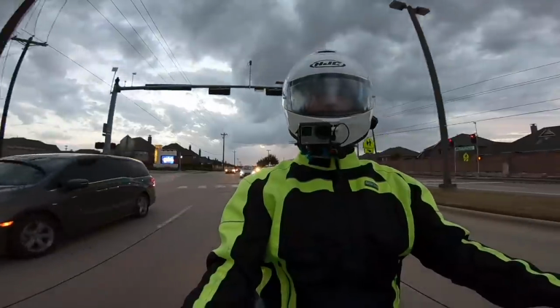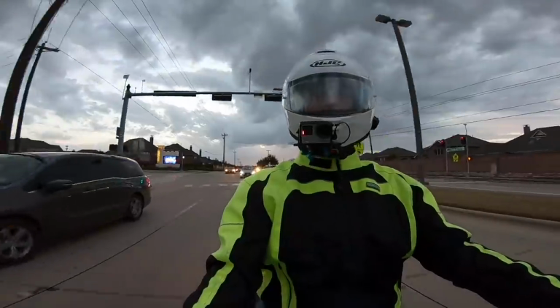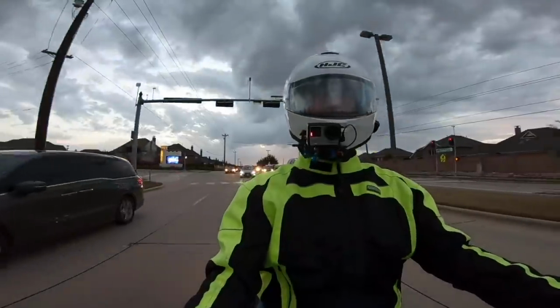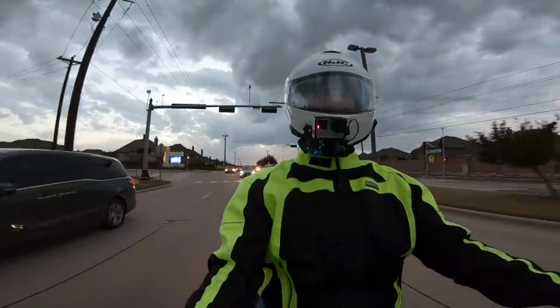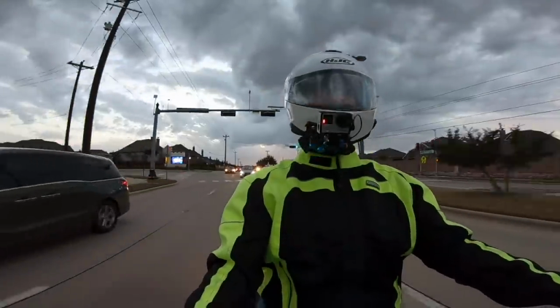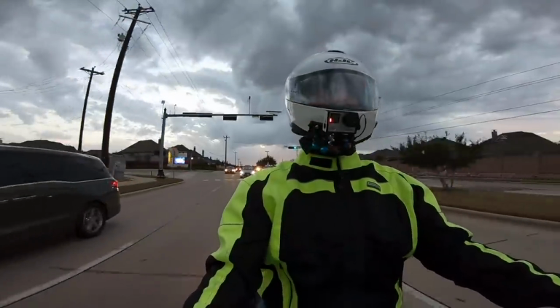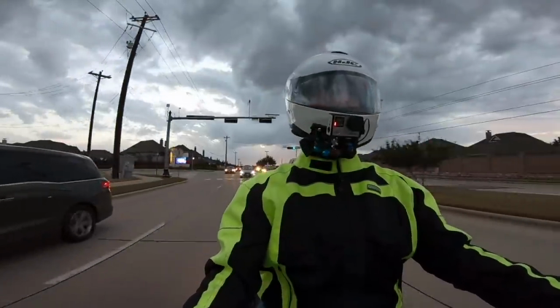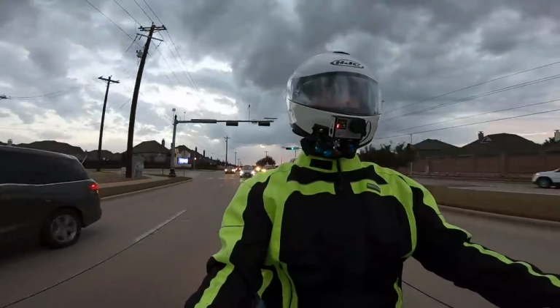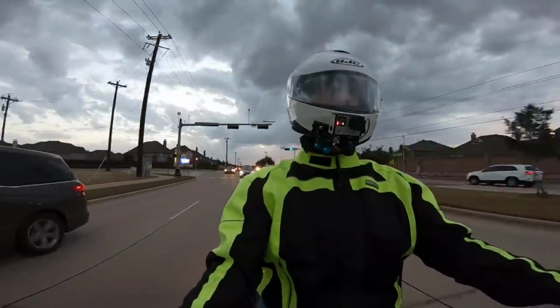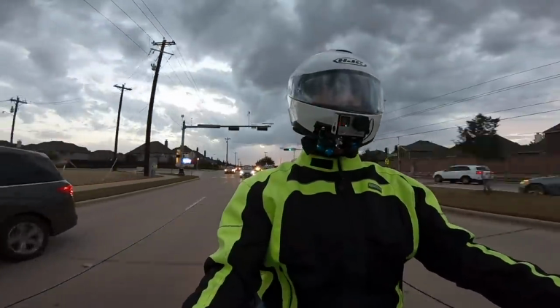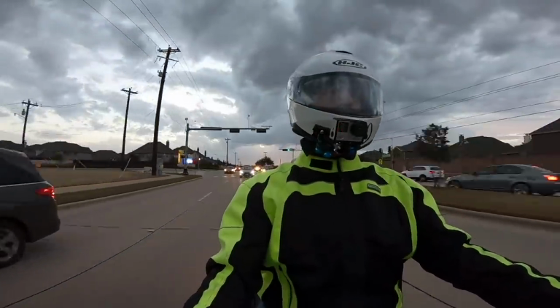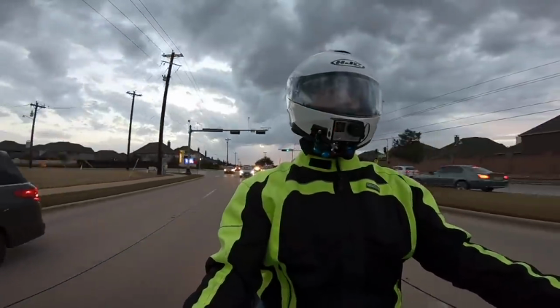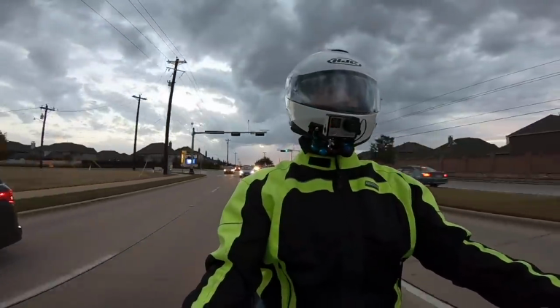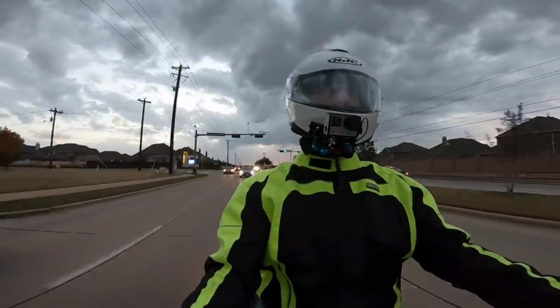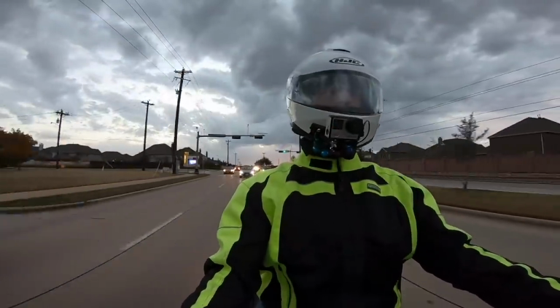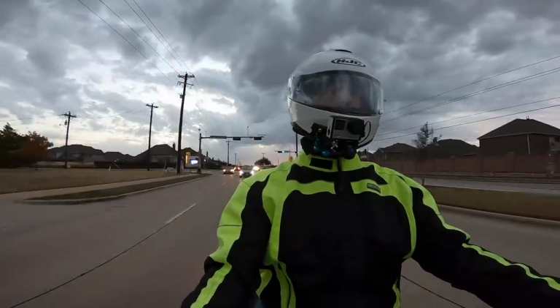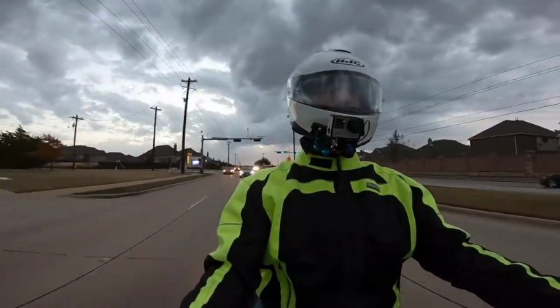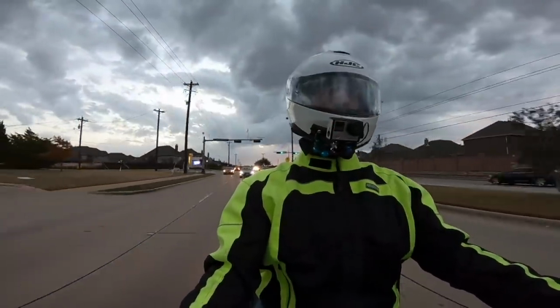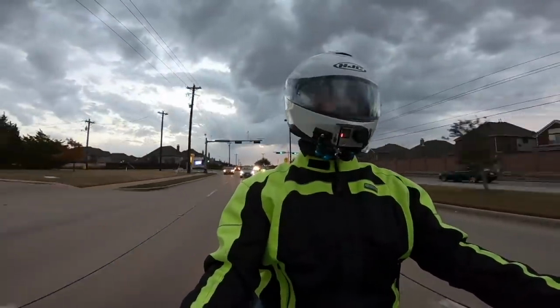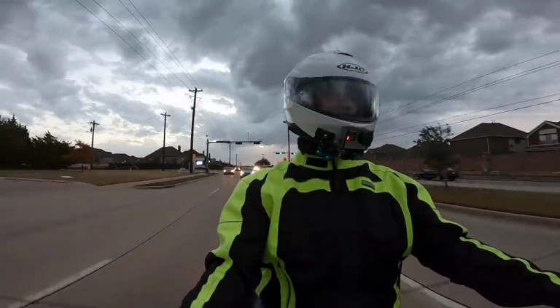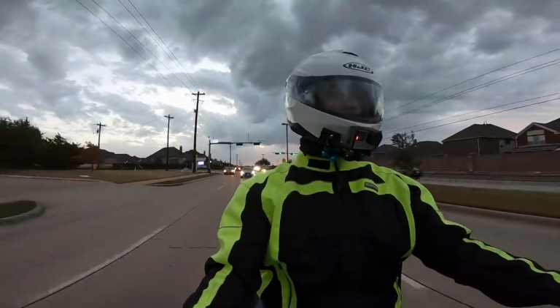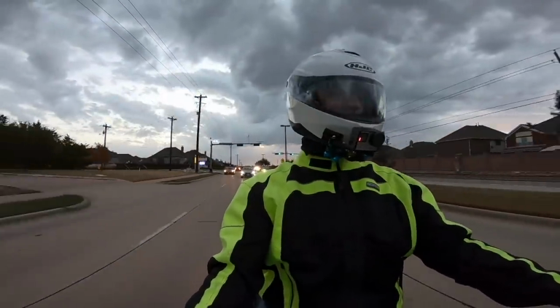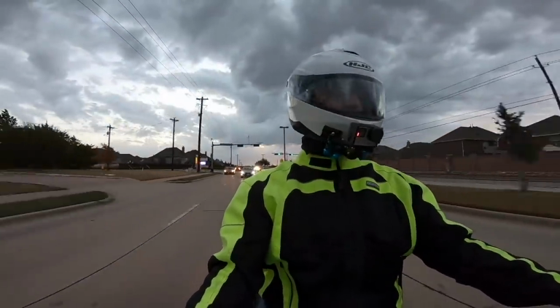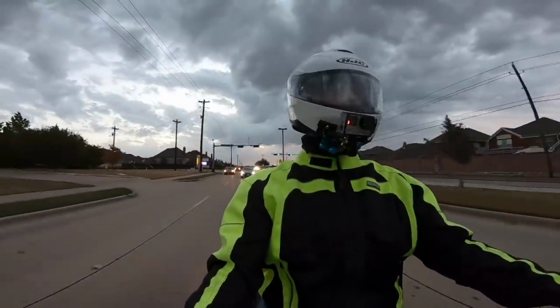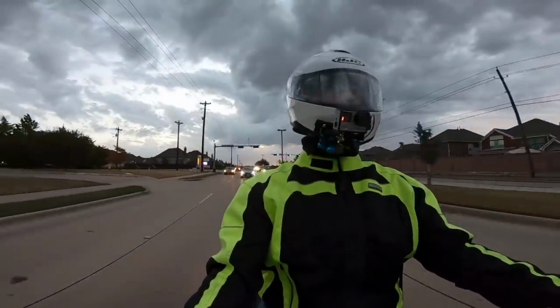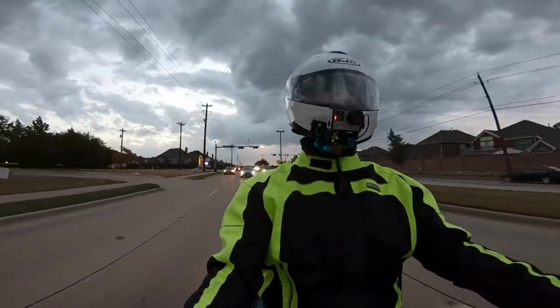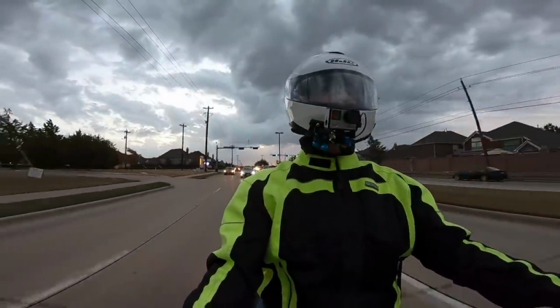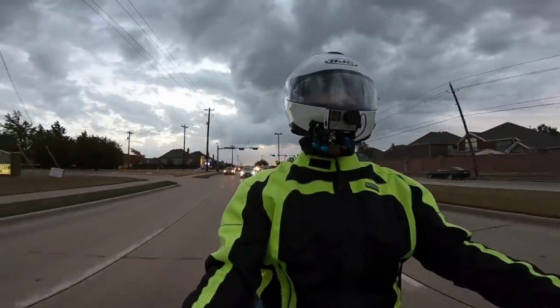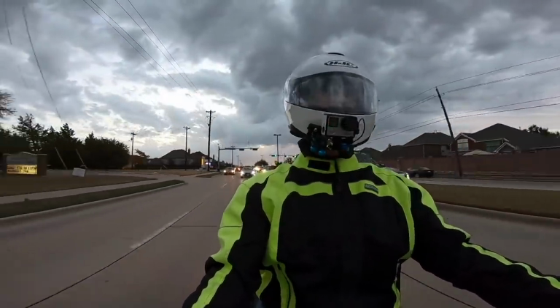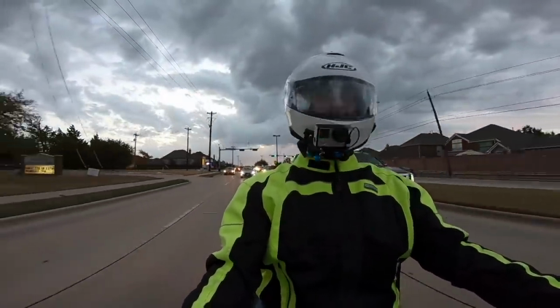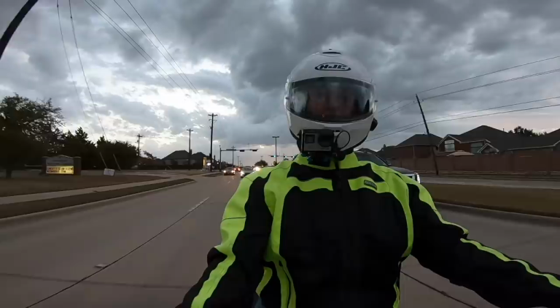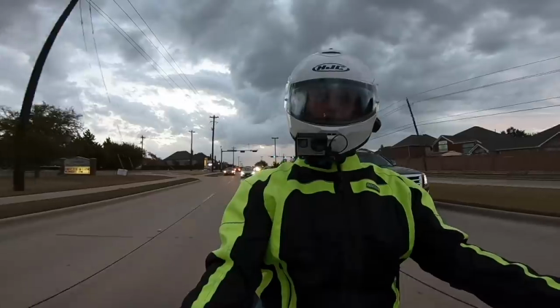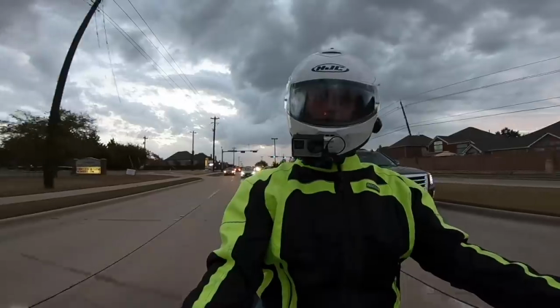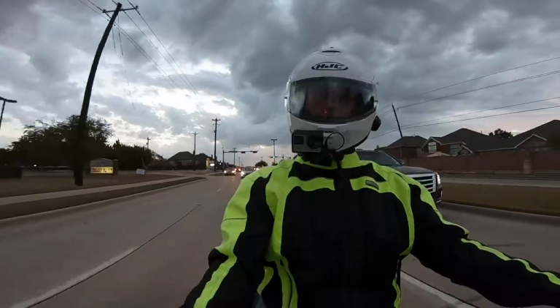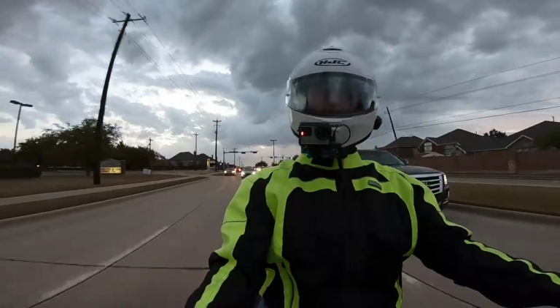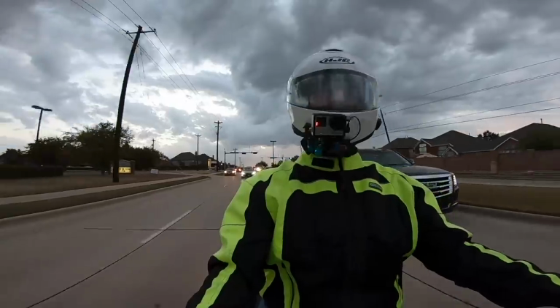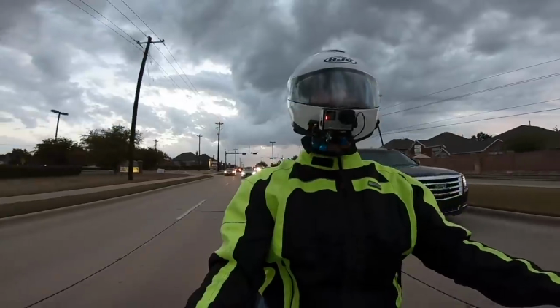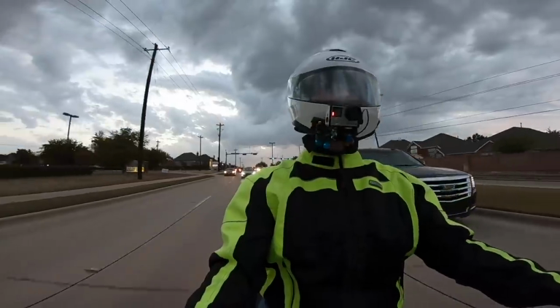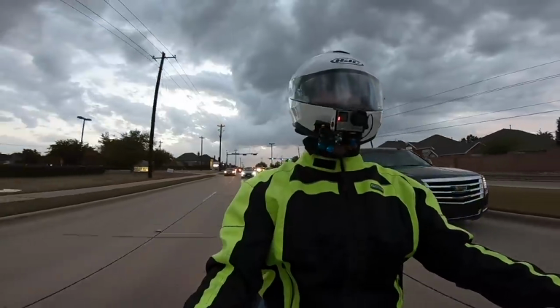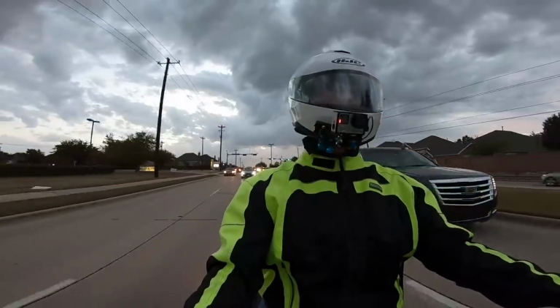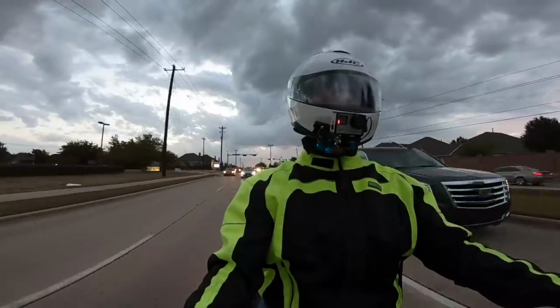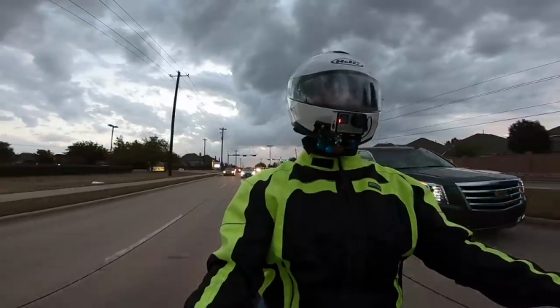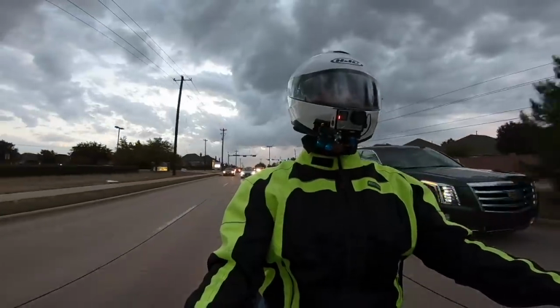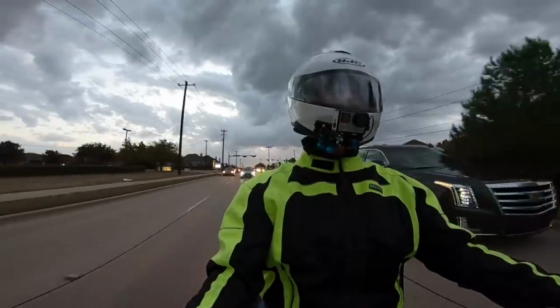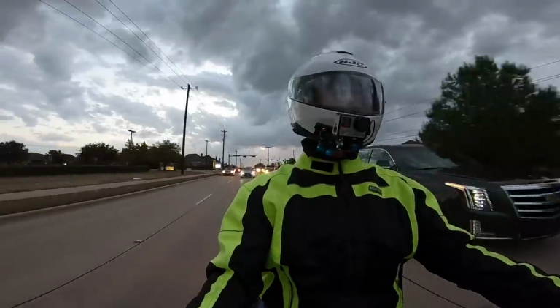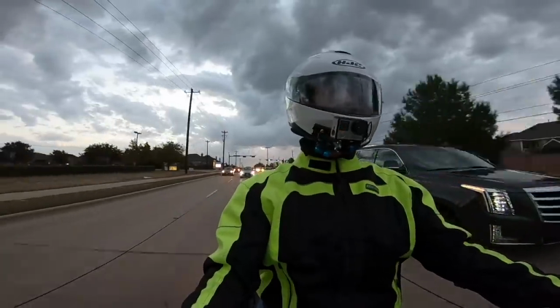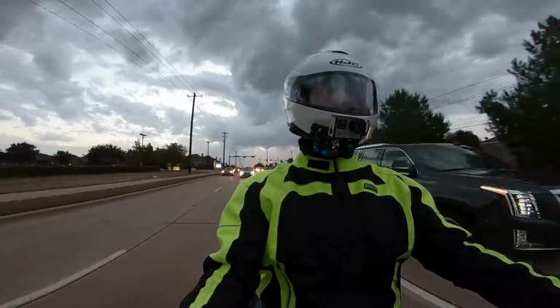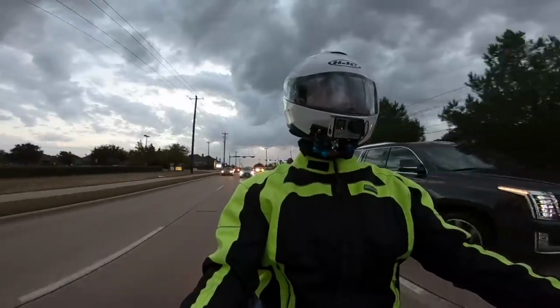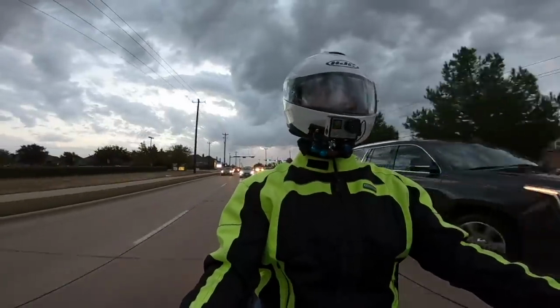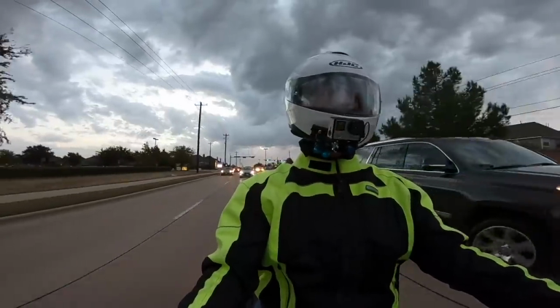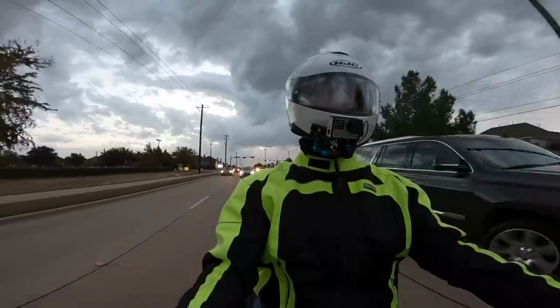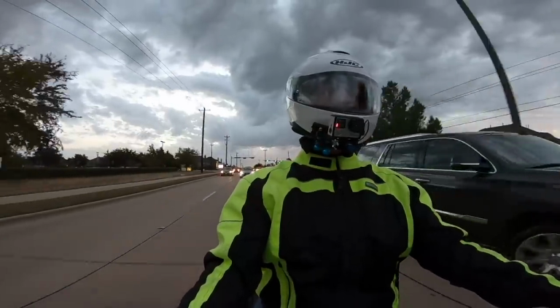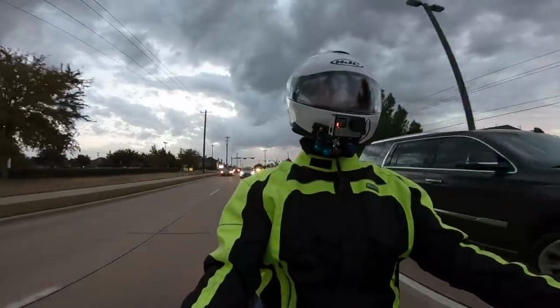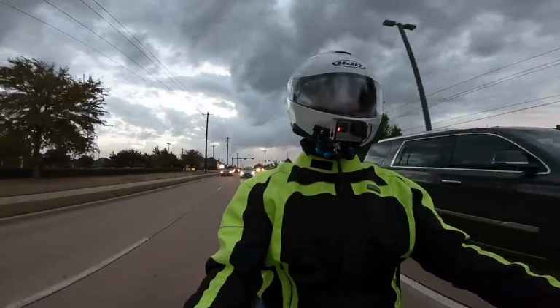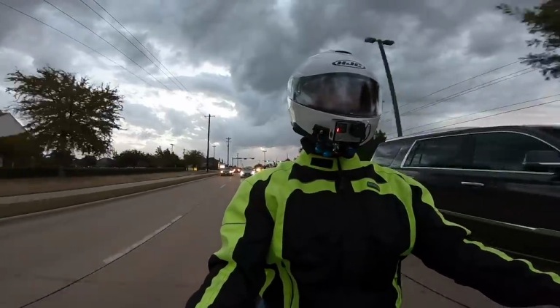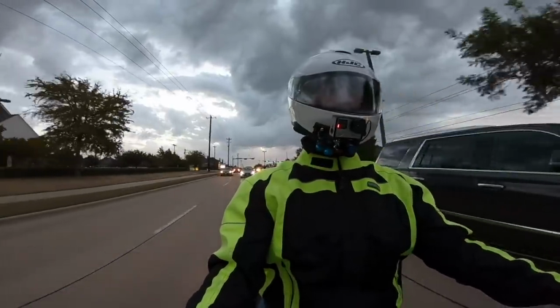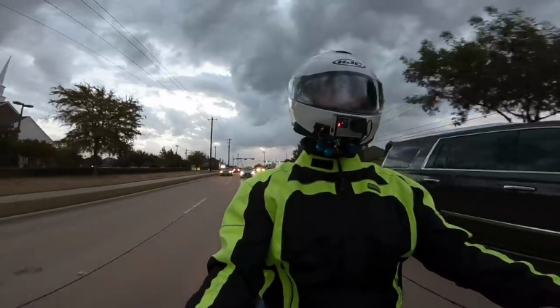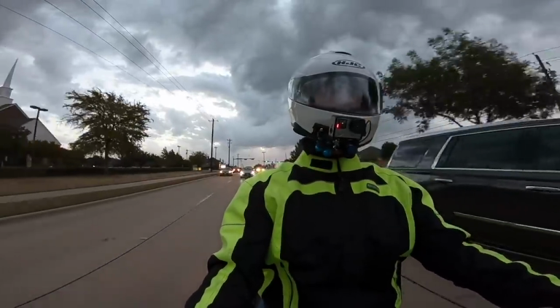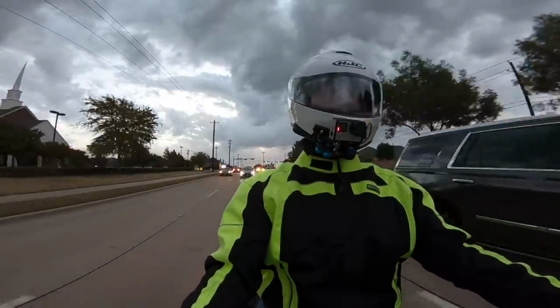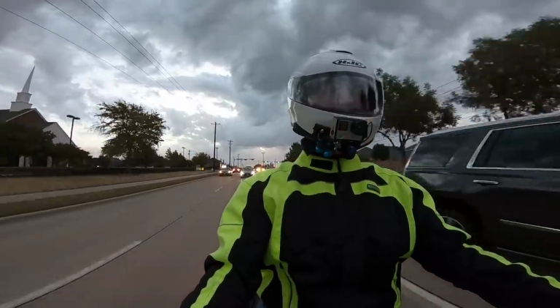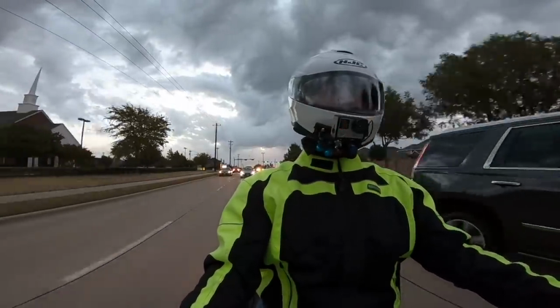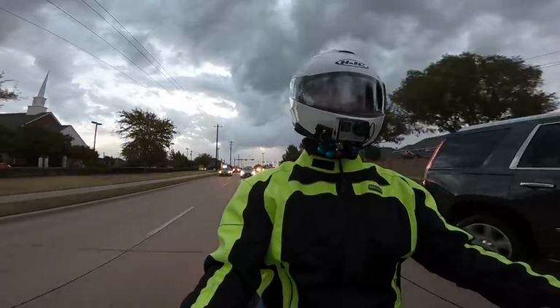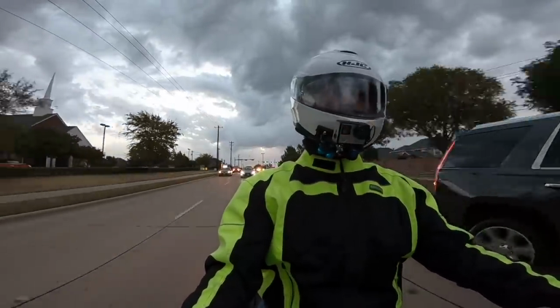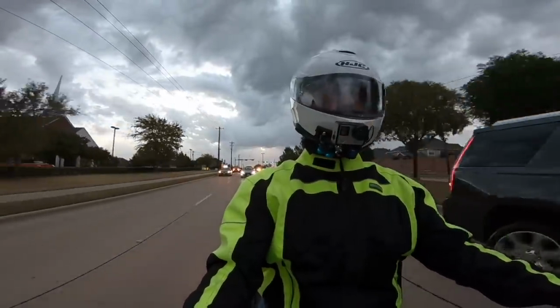We'll just have to wait until I do a test ride to see if I can tell a difference. As soon as I can find a 2020 Goldwing to test ride, I will do that and report back to you.